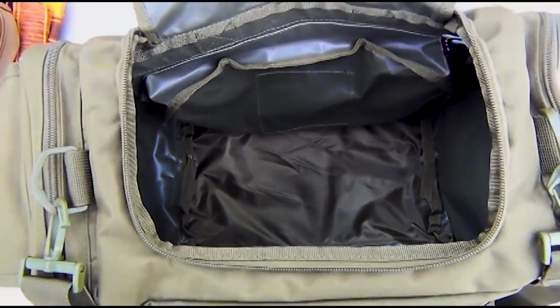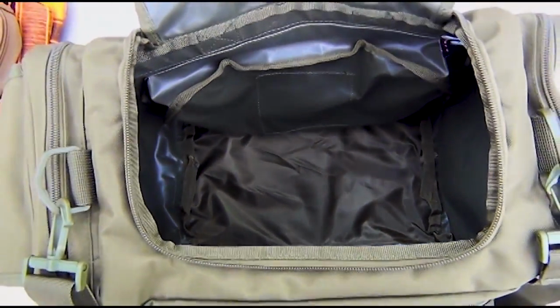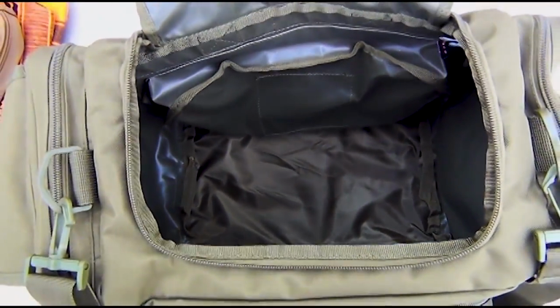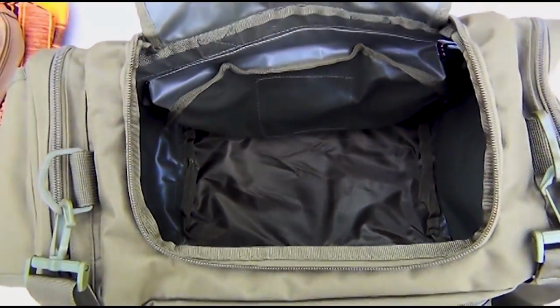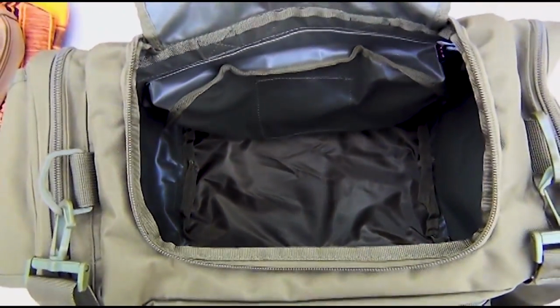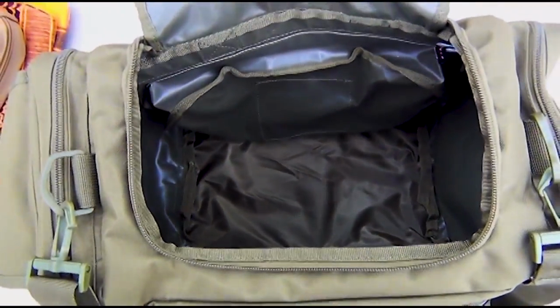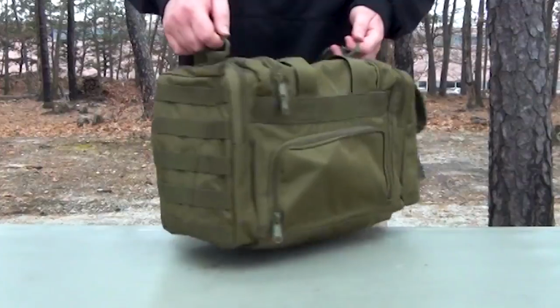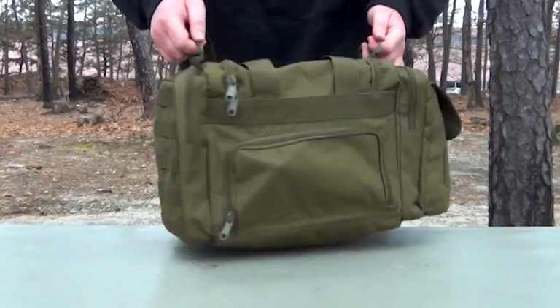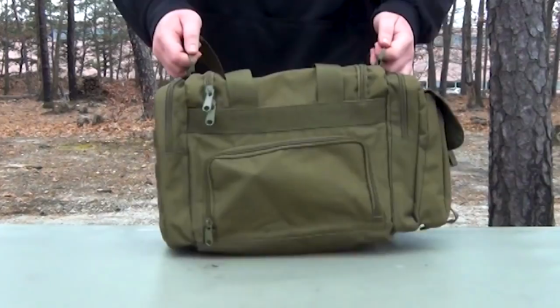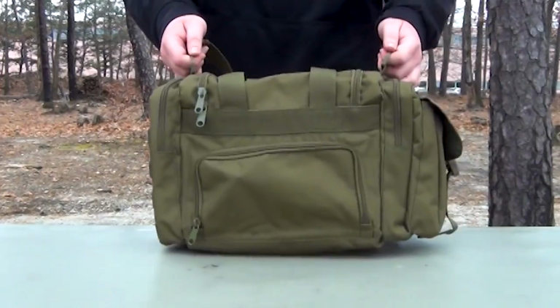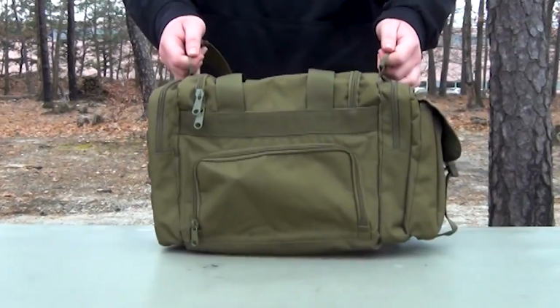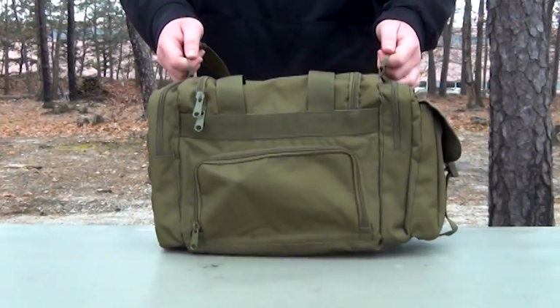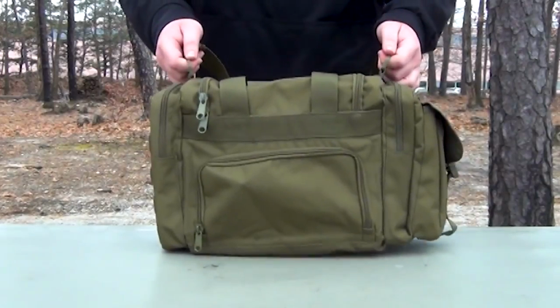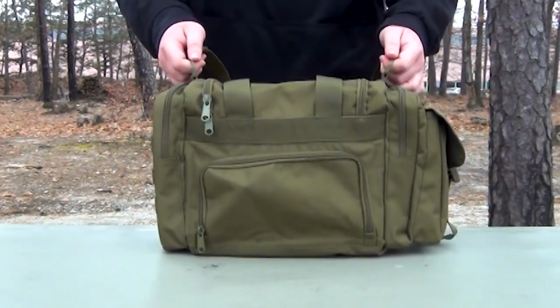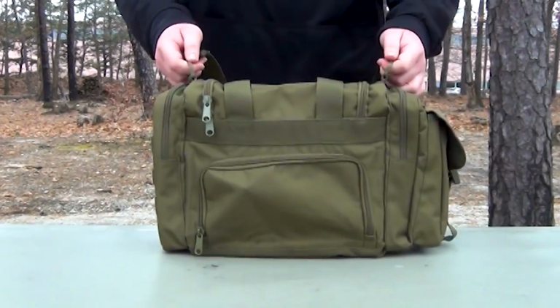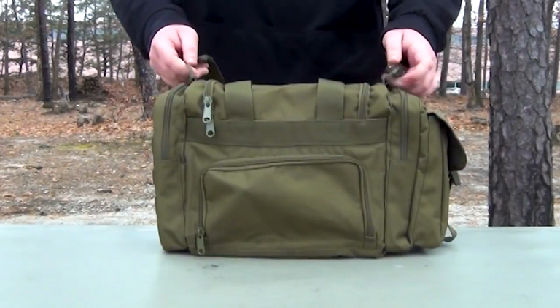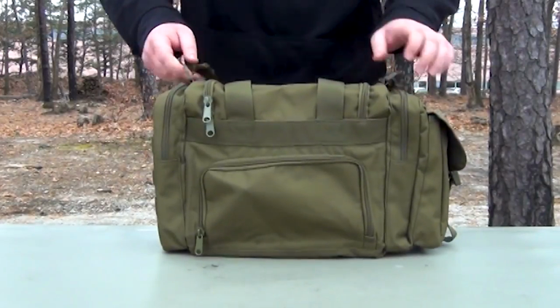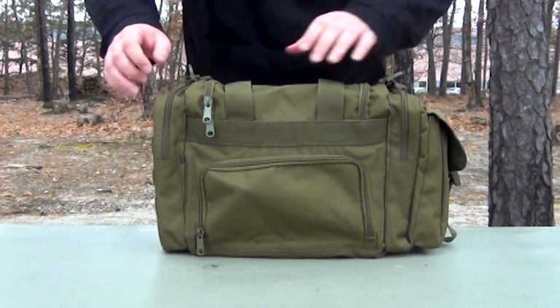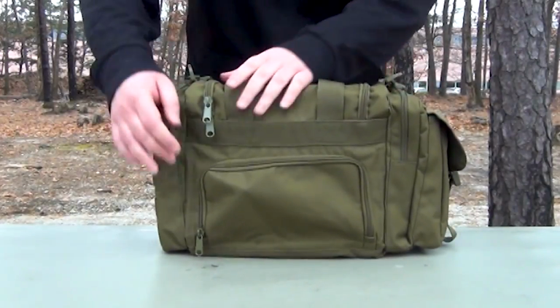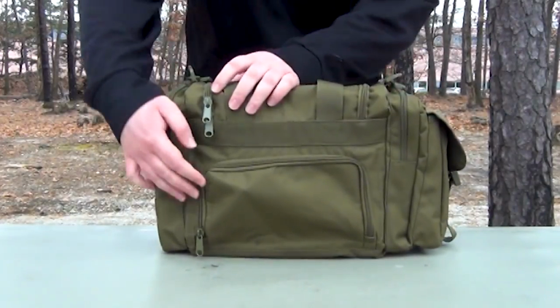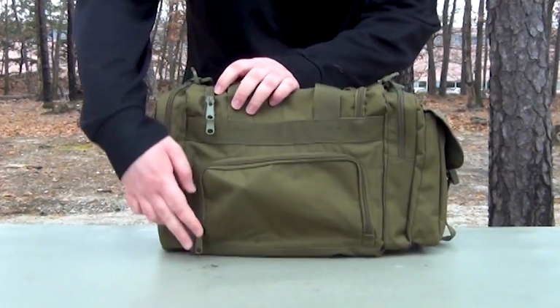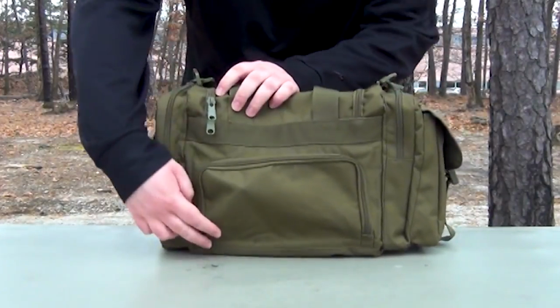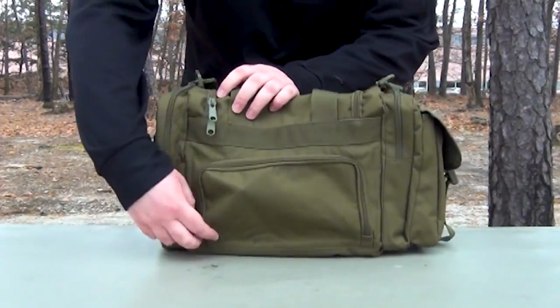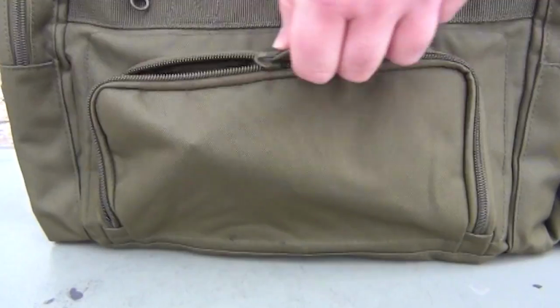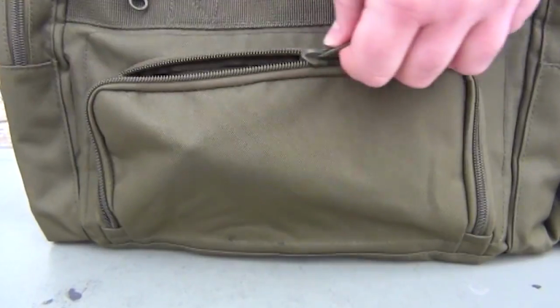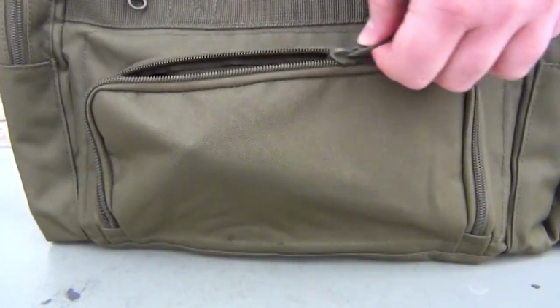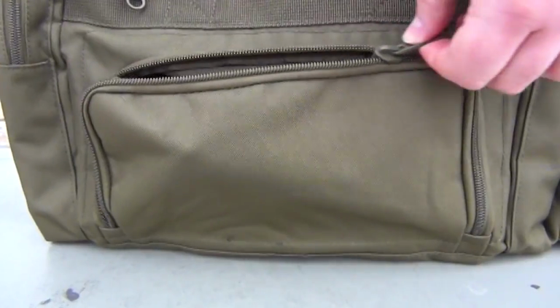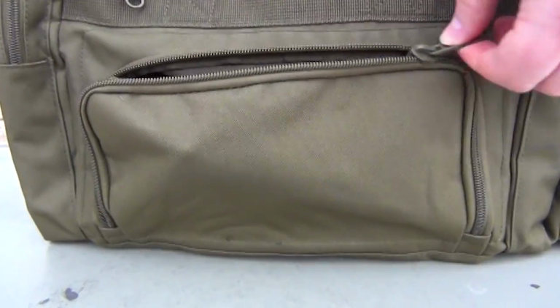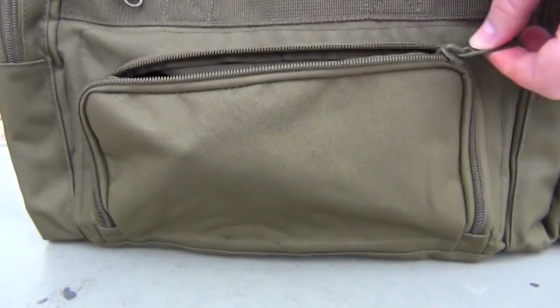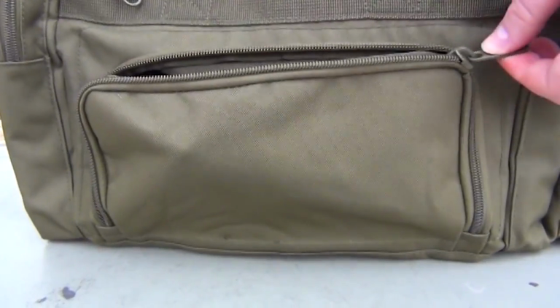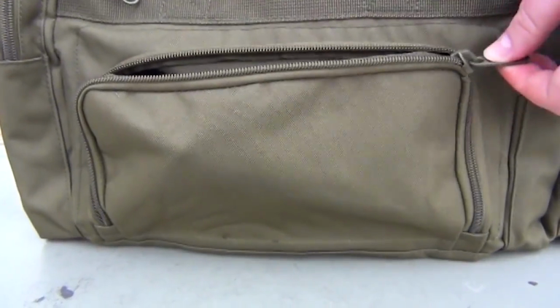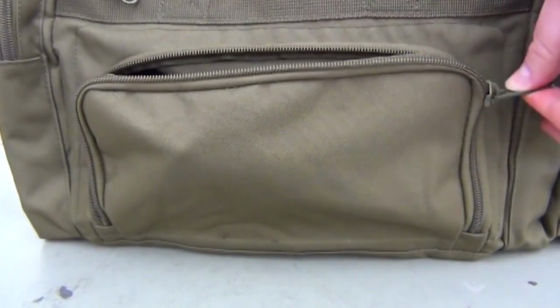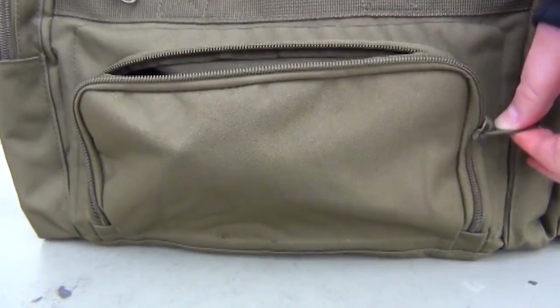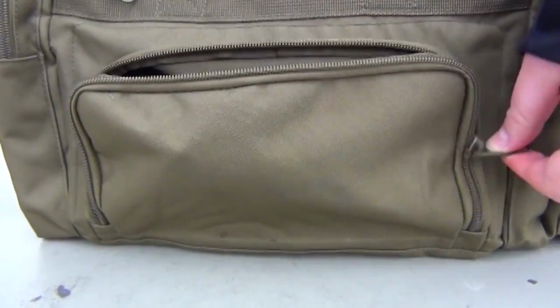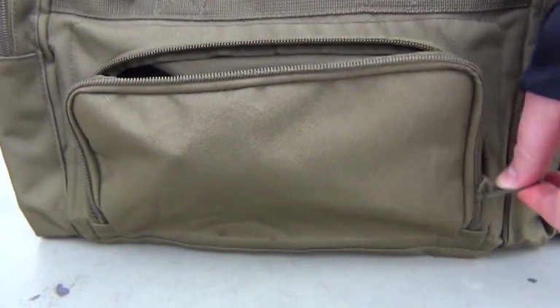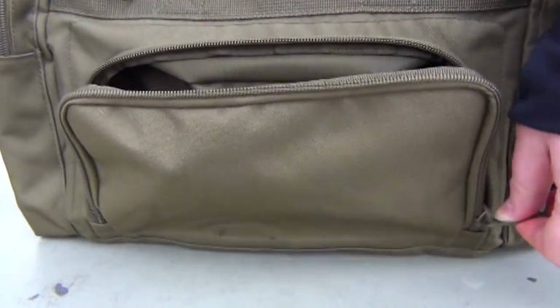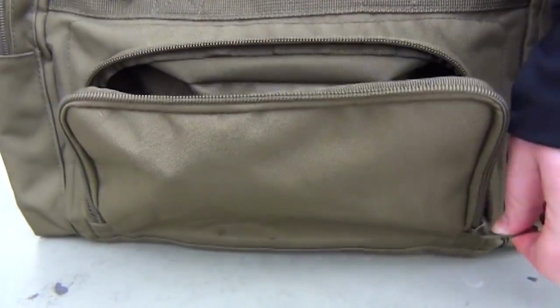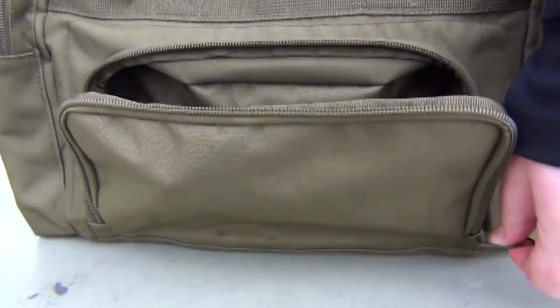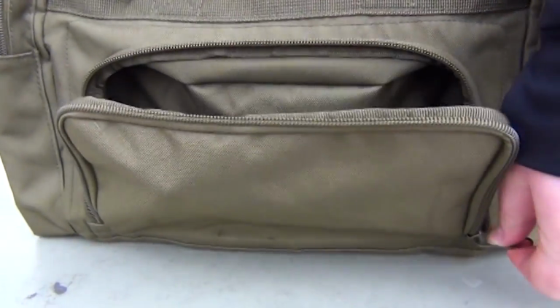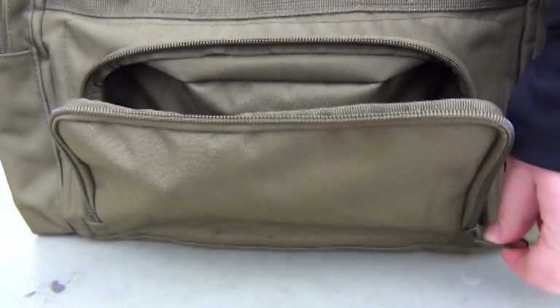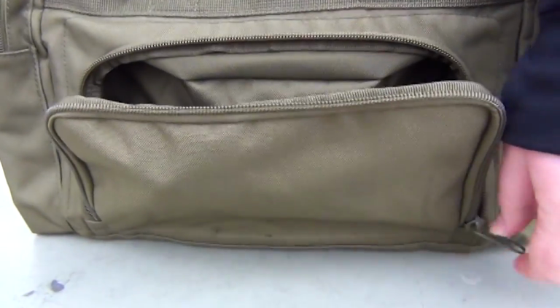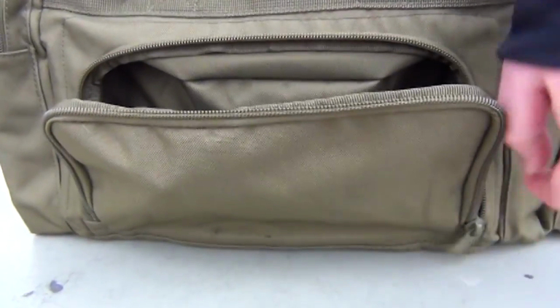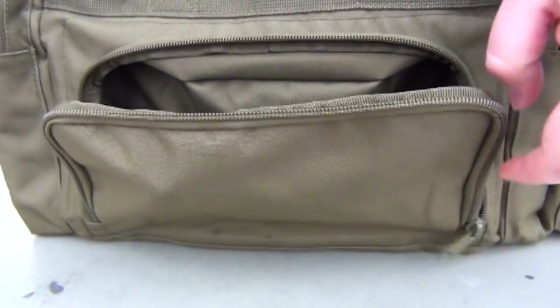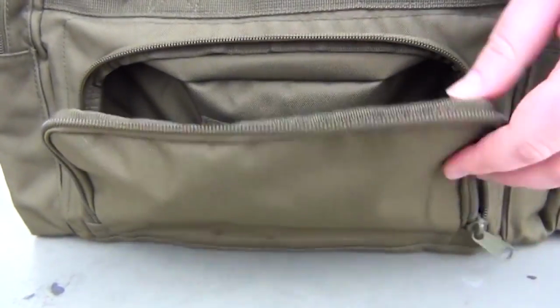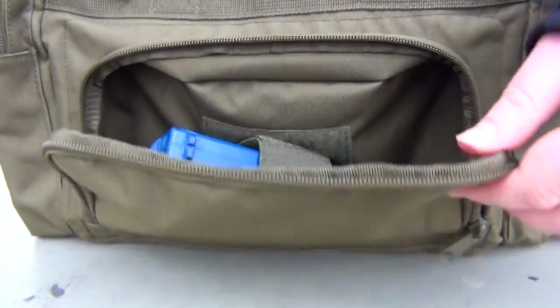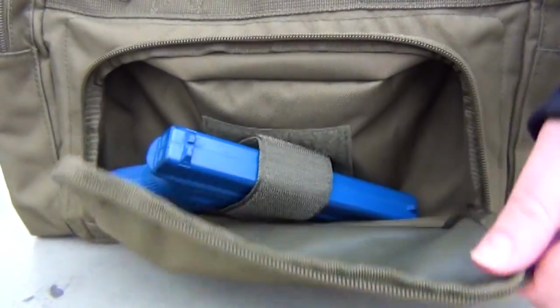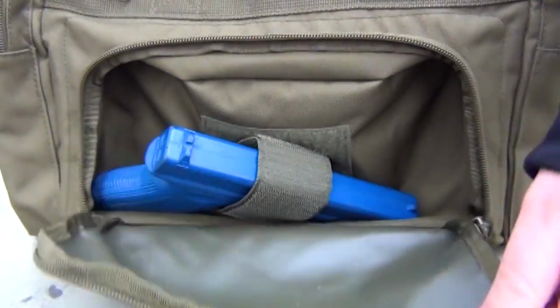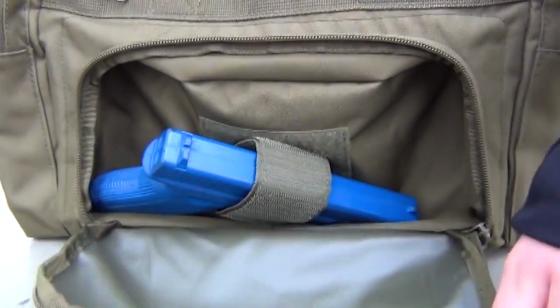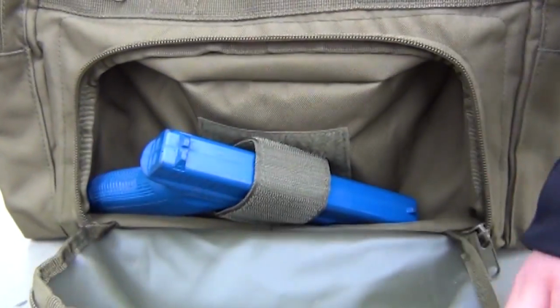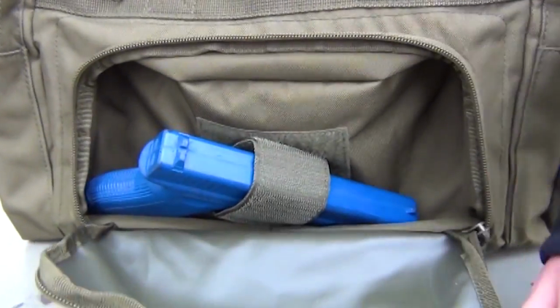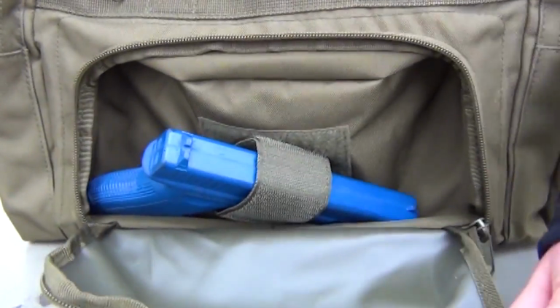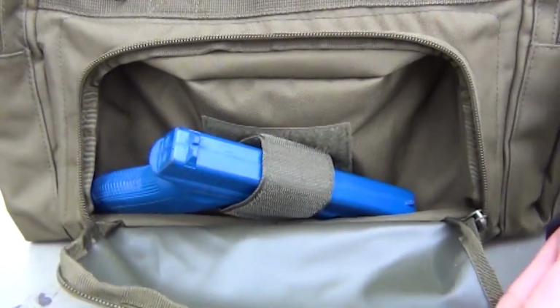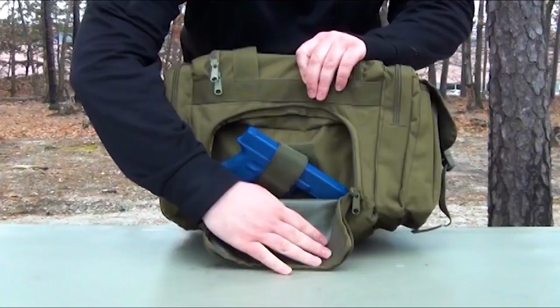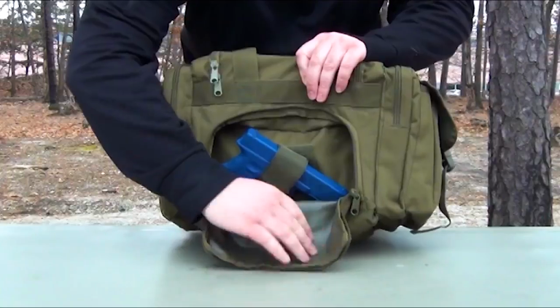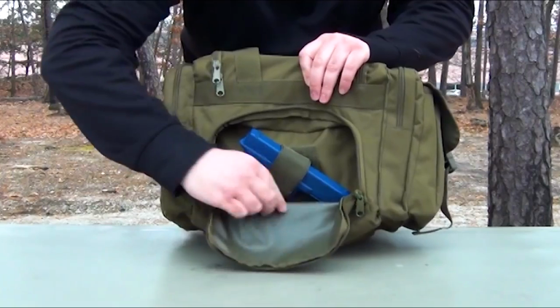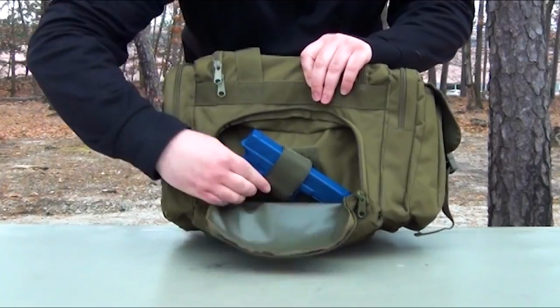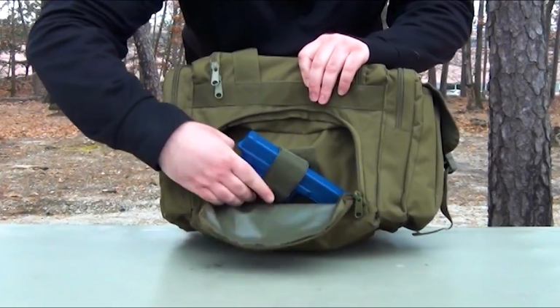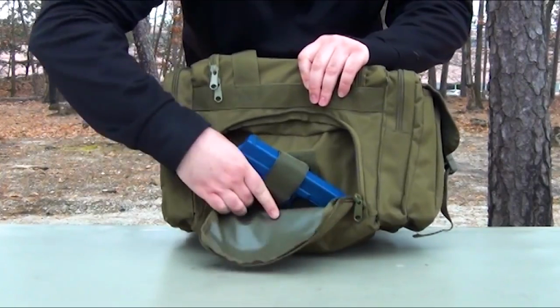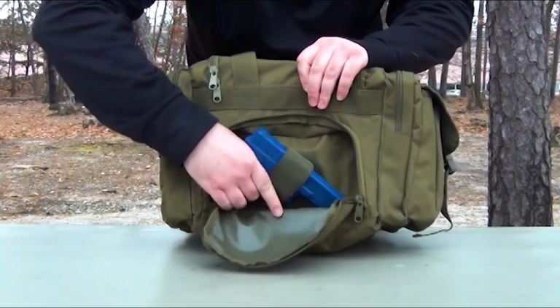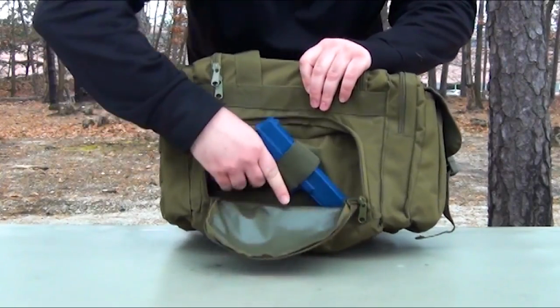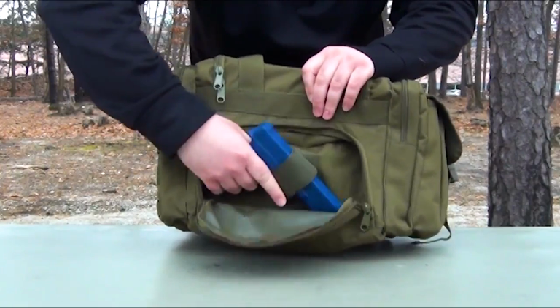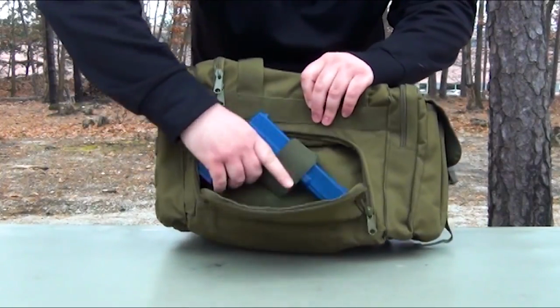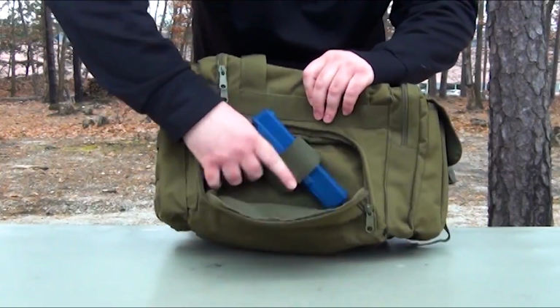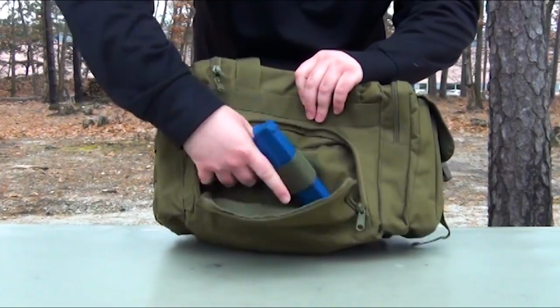The rear side of the tactical shoulder pack features a zippered concealed carry pouch with a loop attachment field, making it ideal for easily securing your handgun.